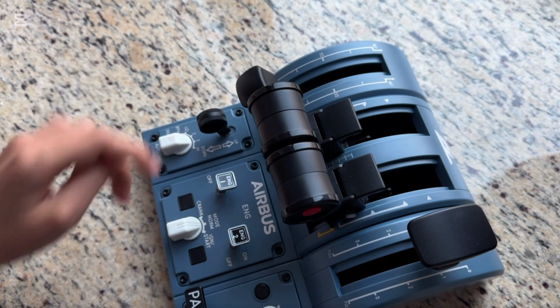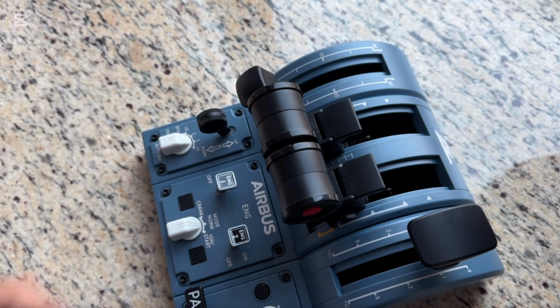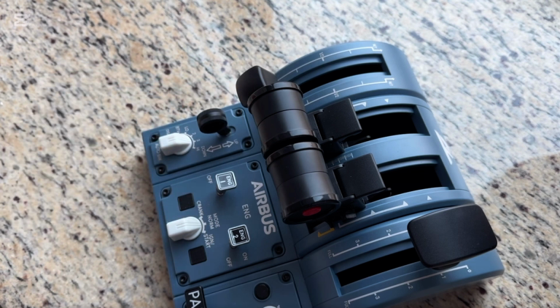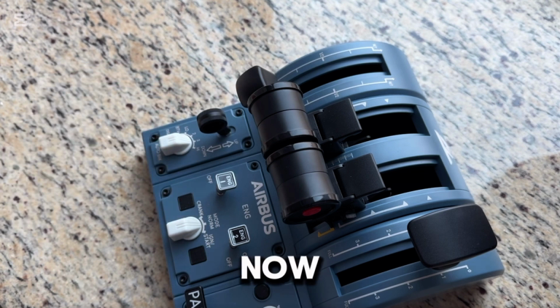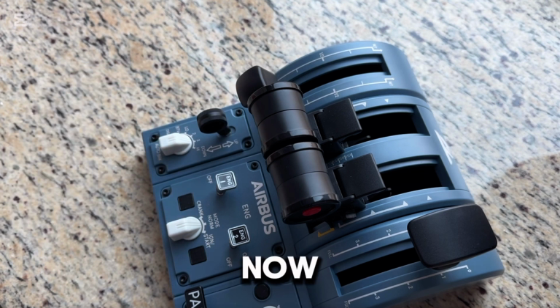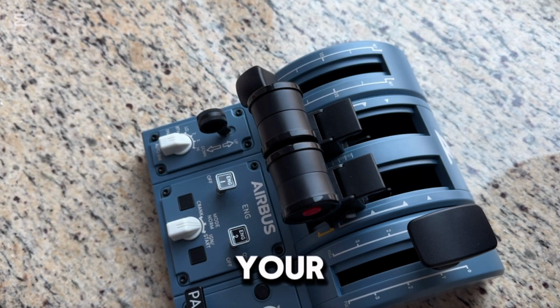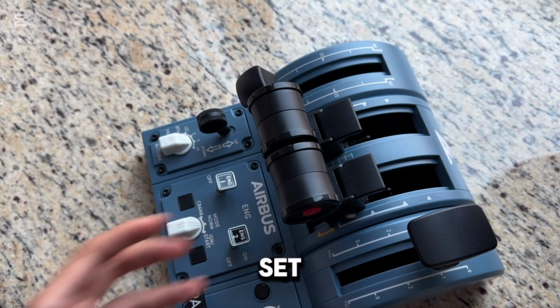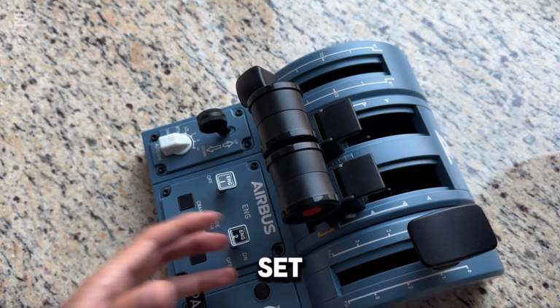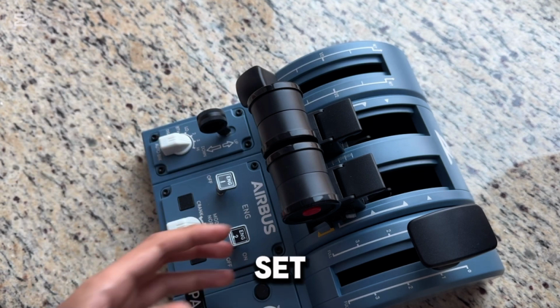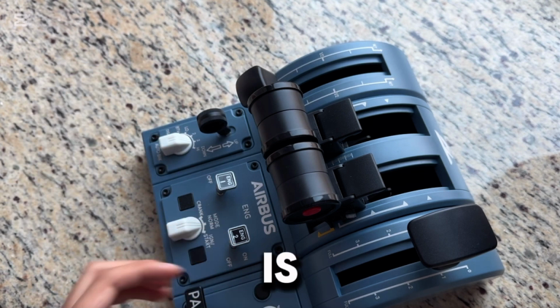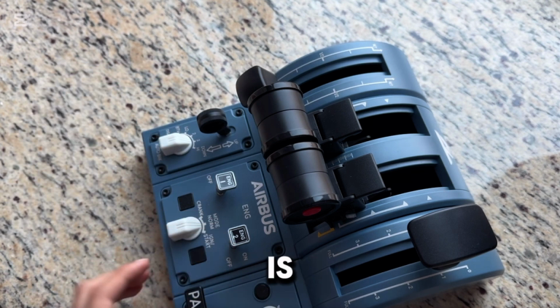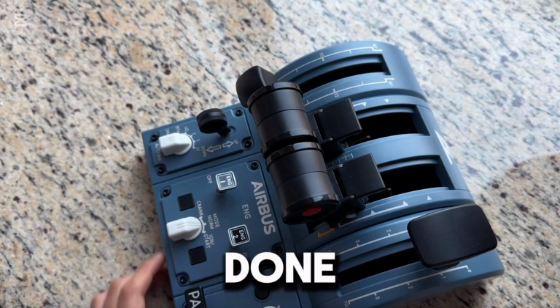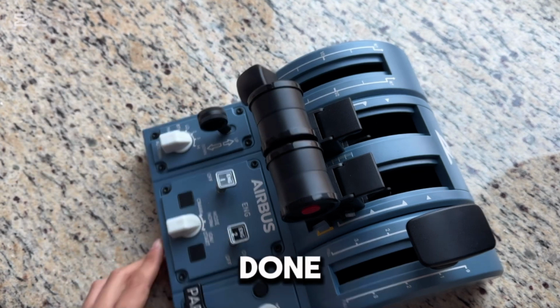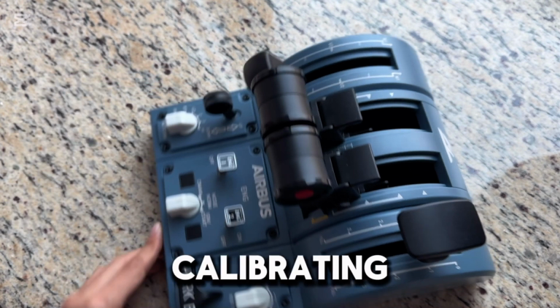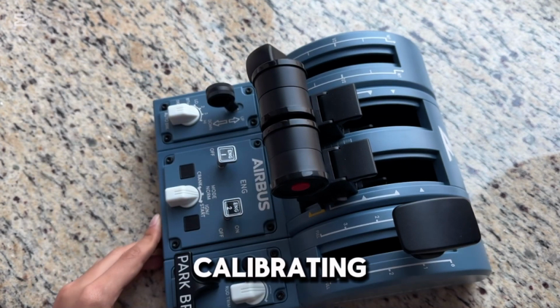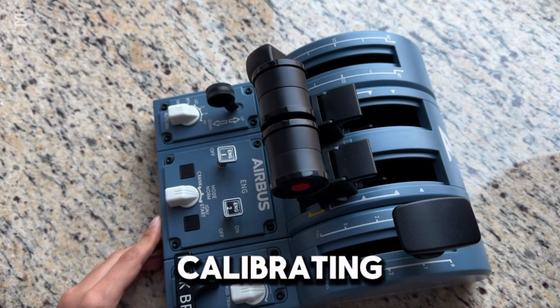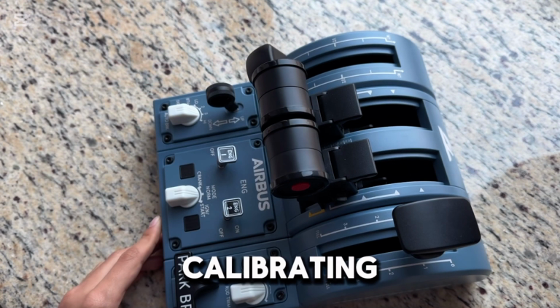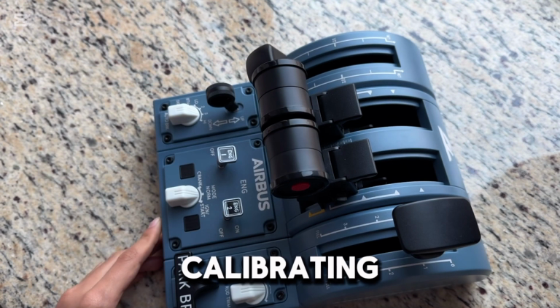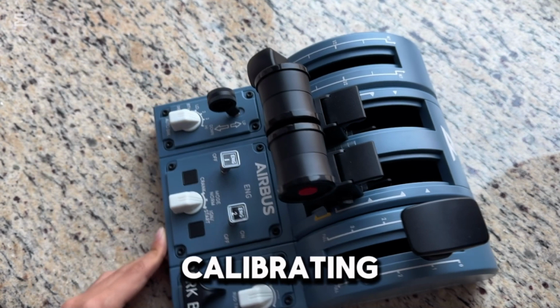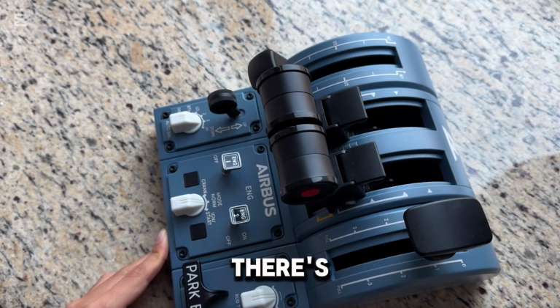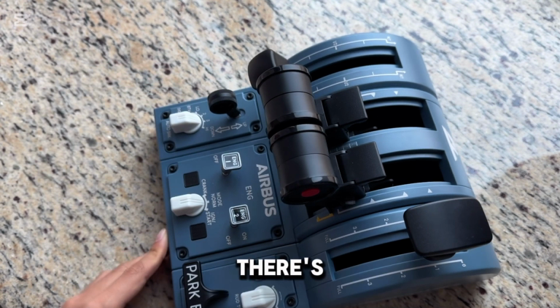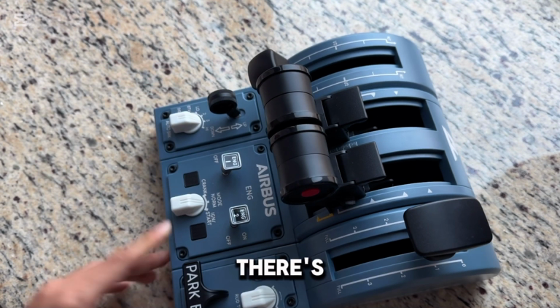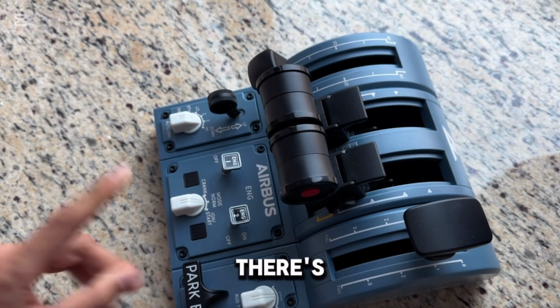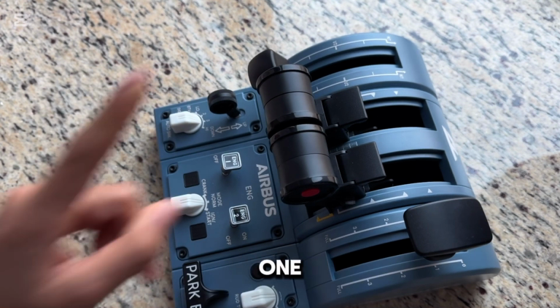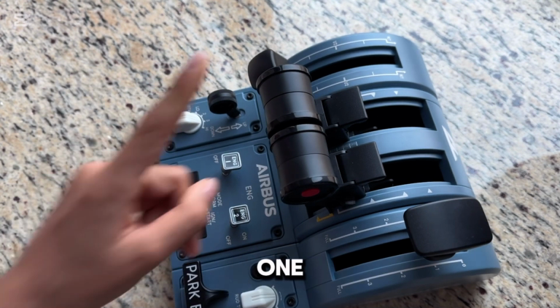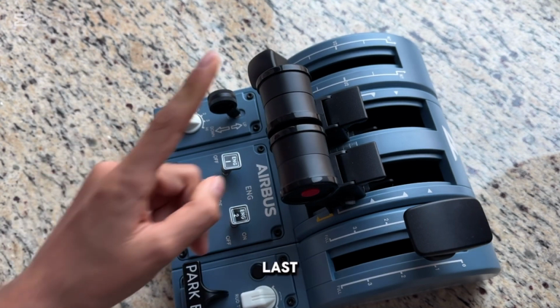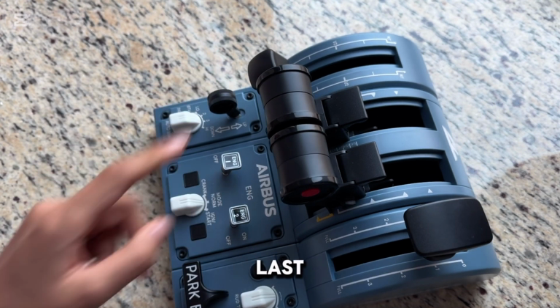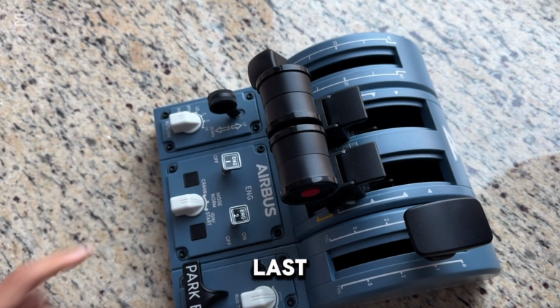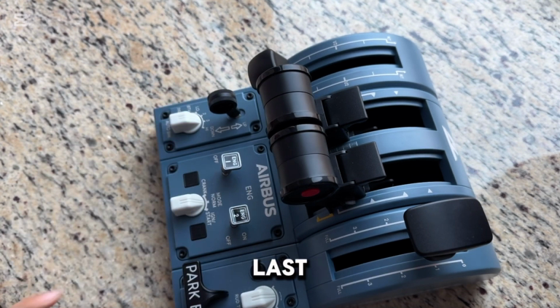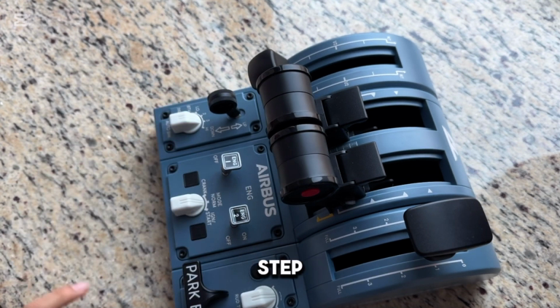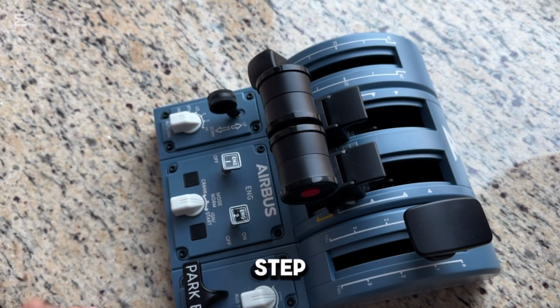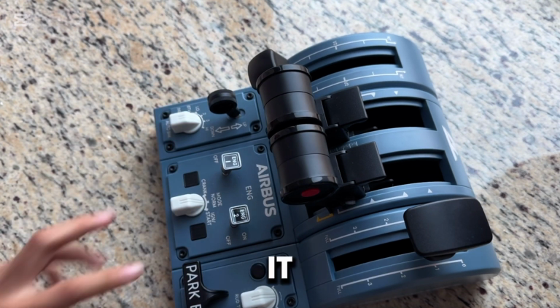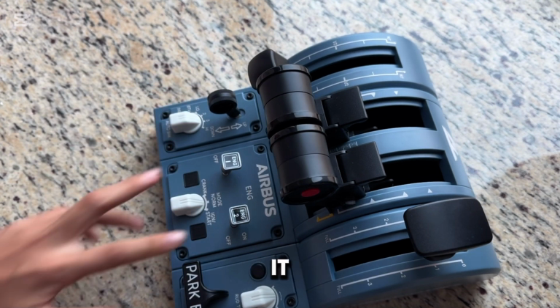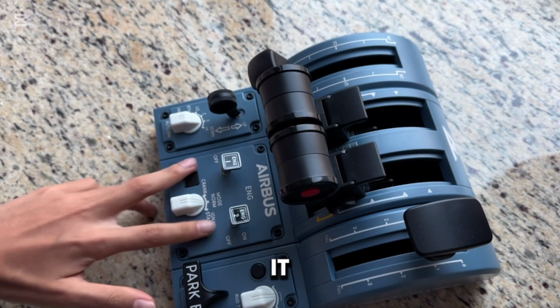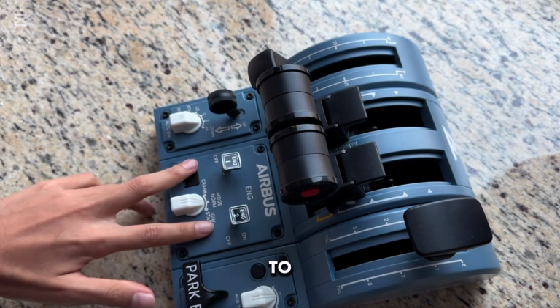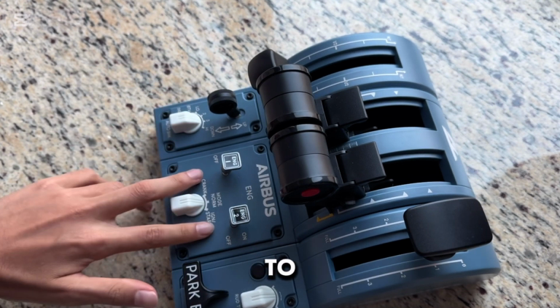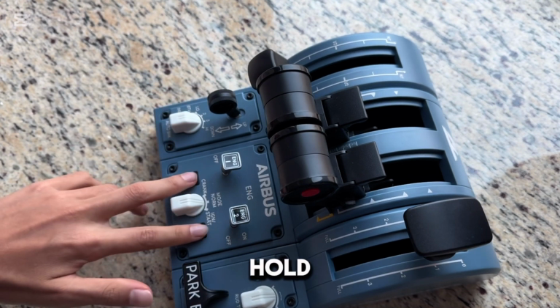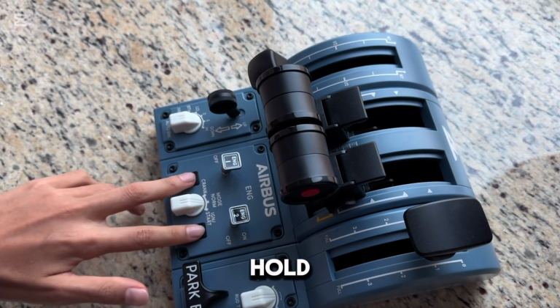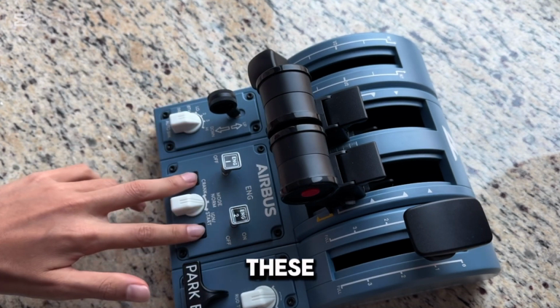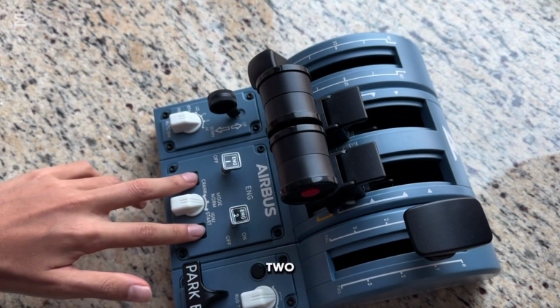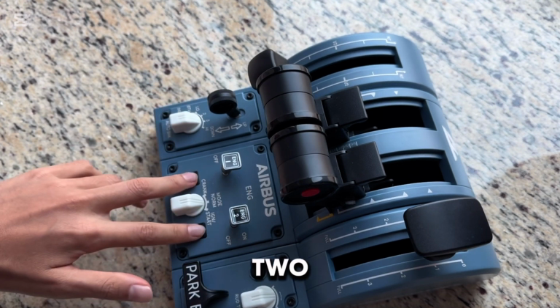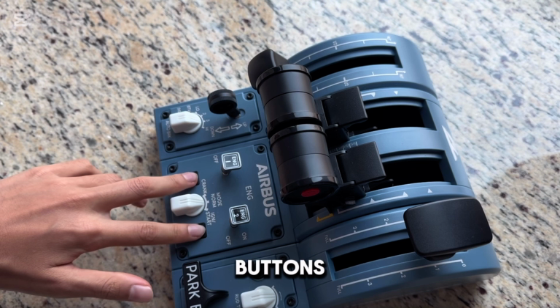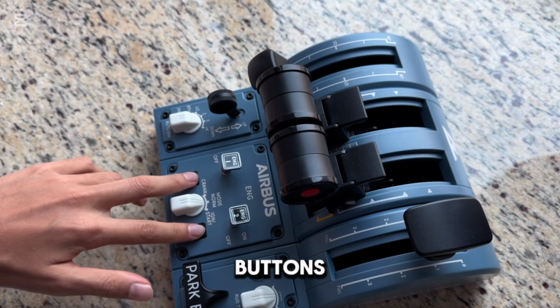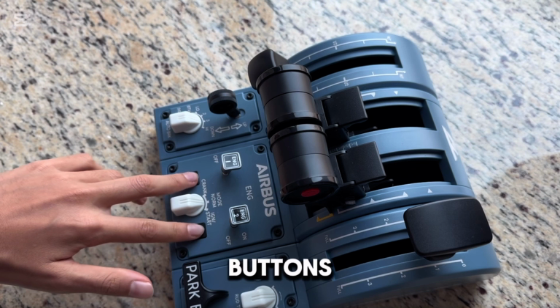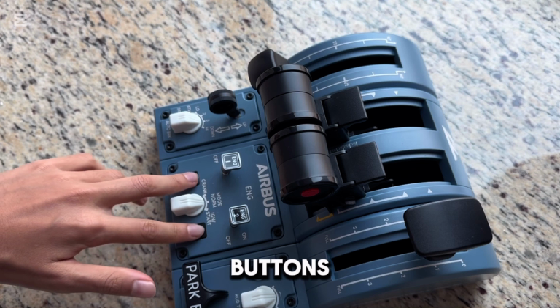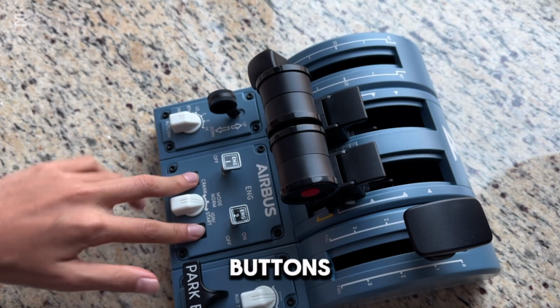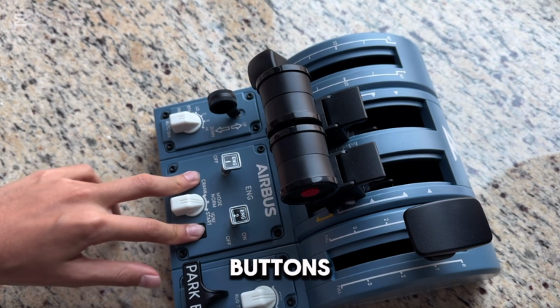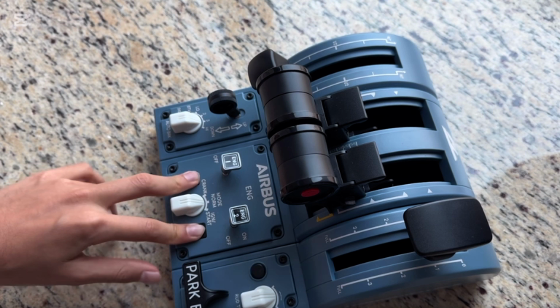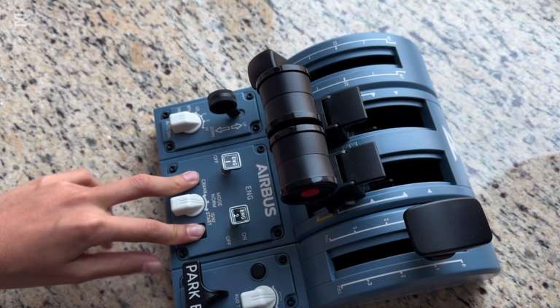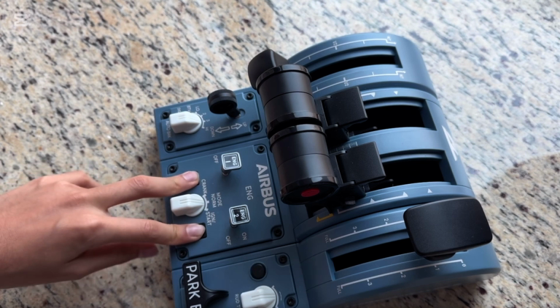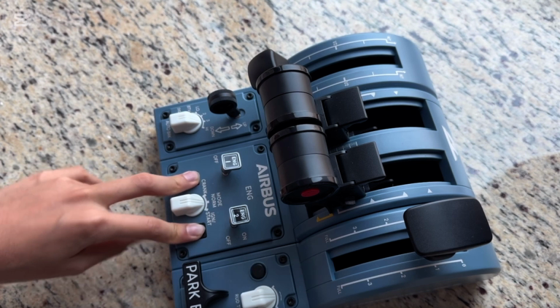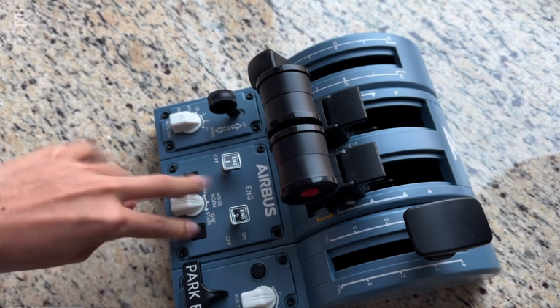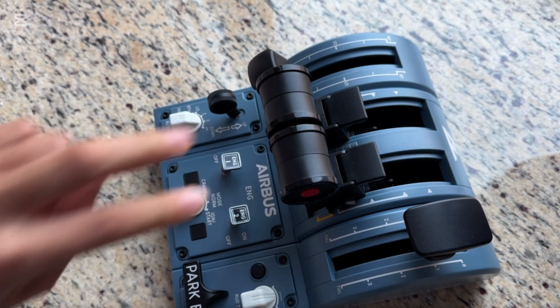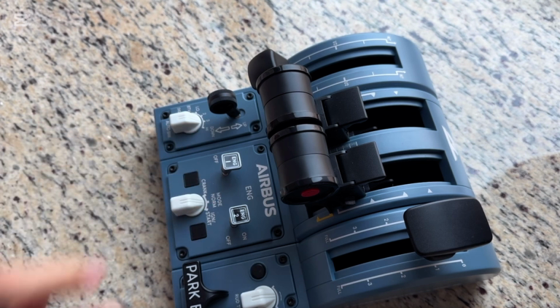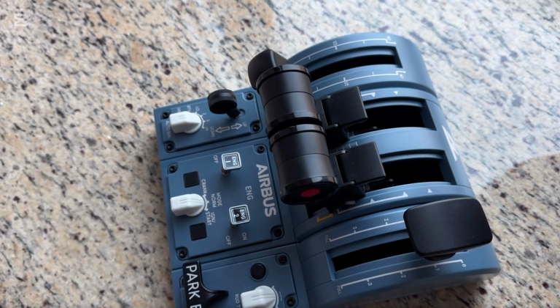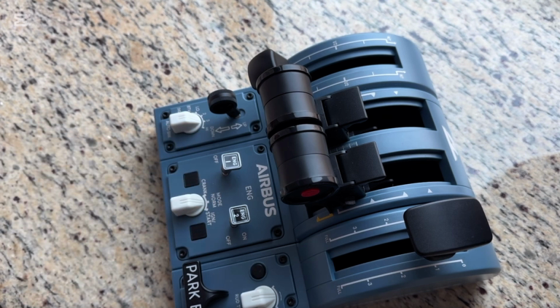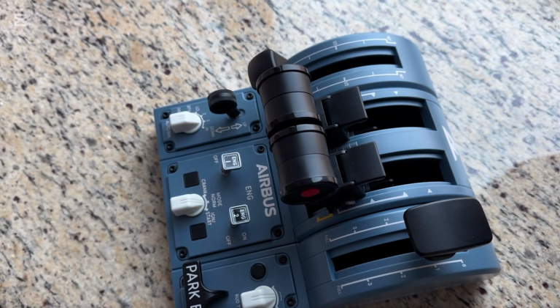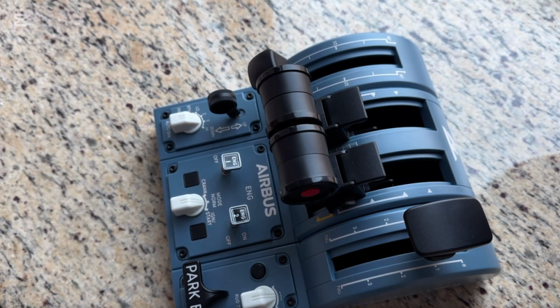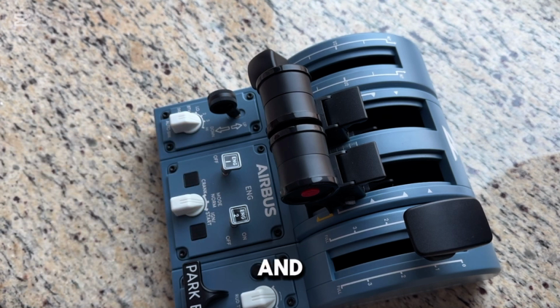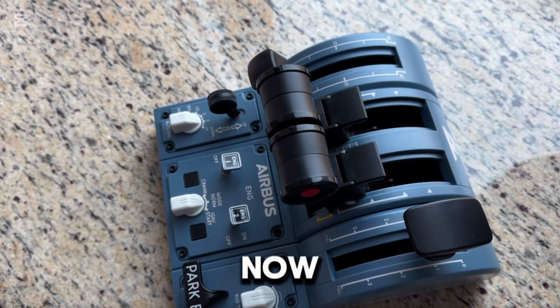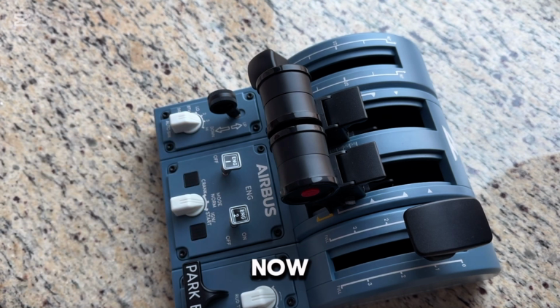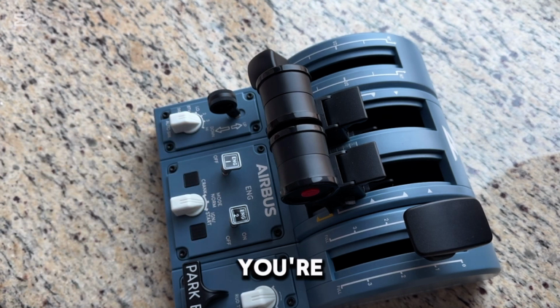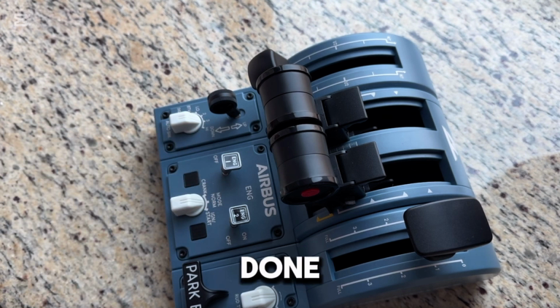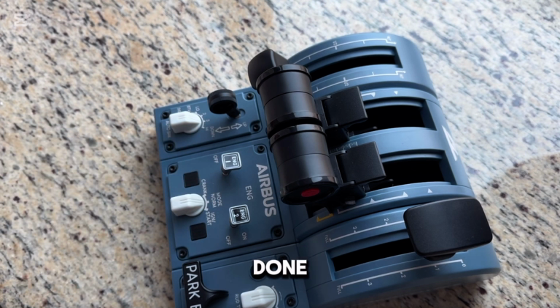Now your setup is done calibrating. There's one last step: hold these two buttons, and now you're done.